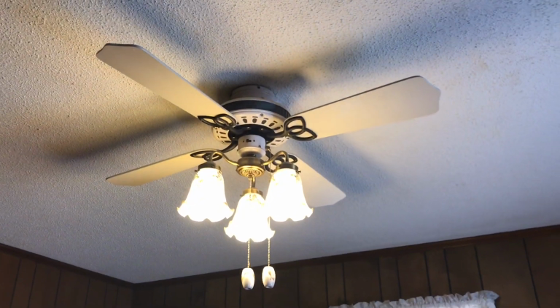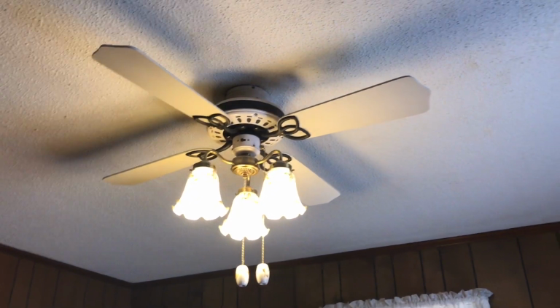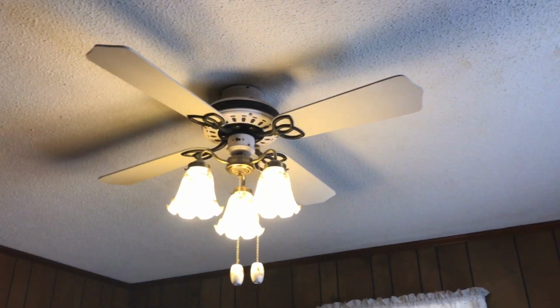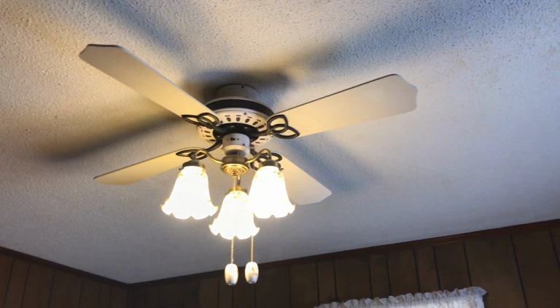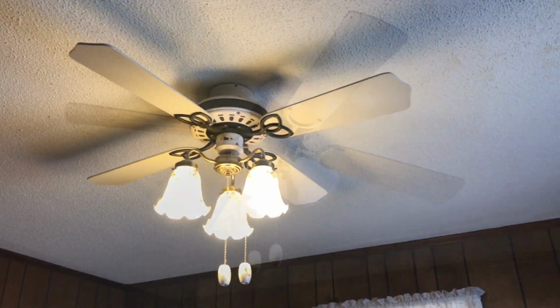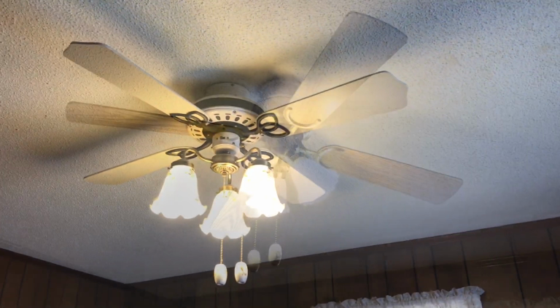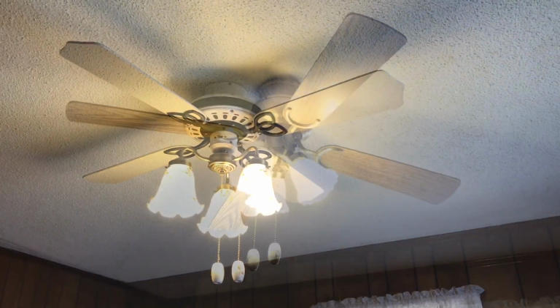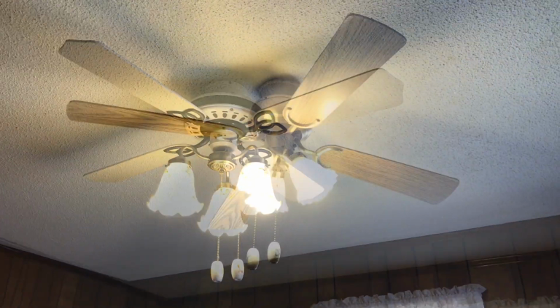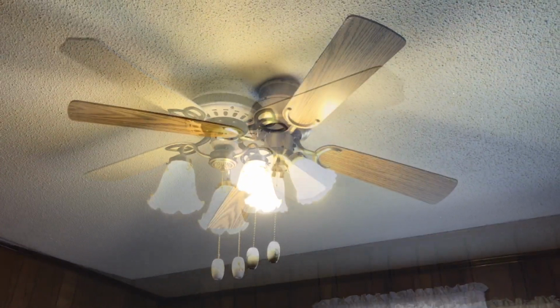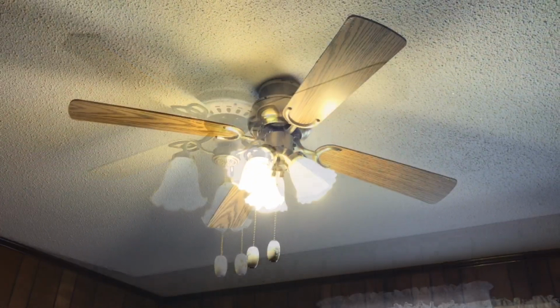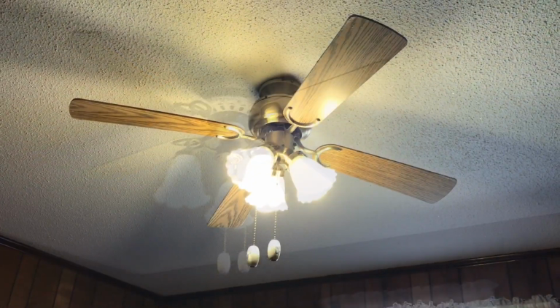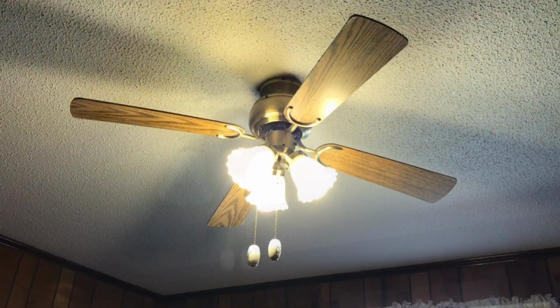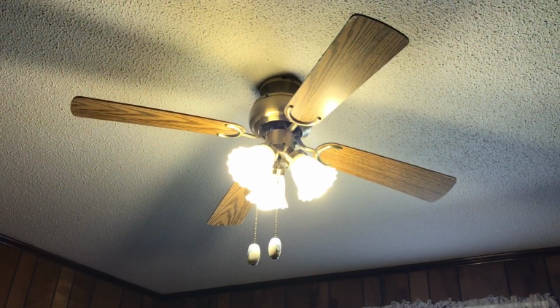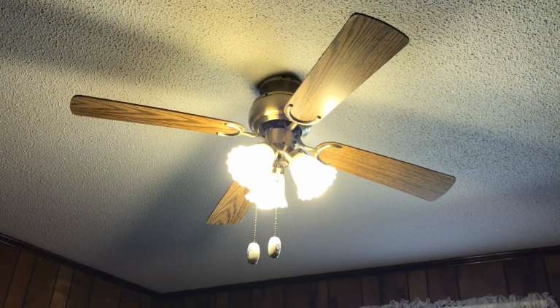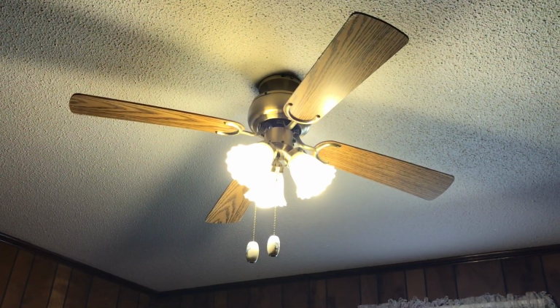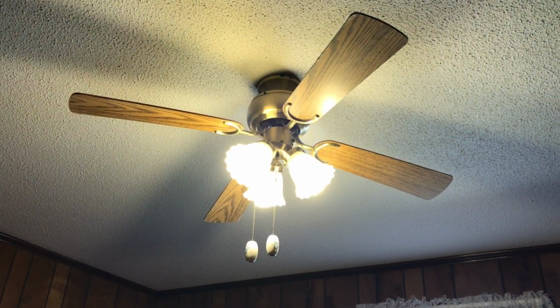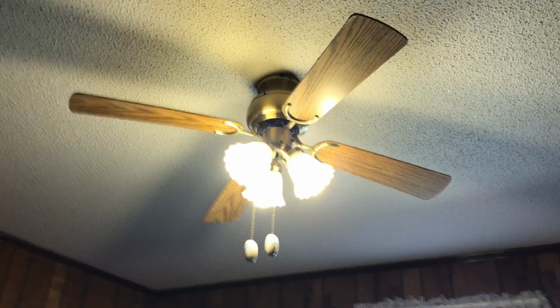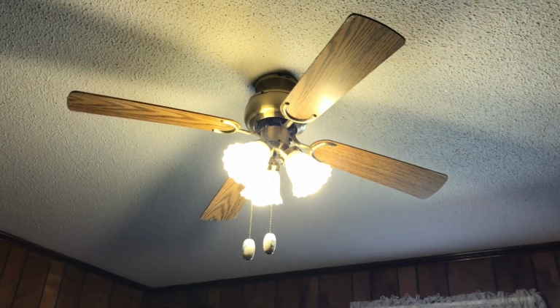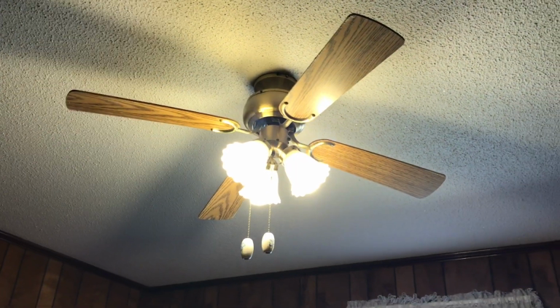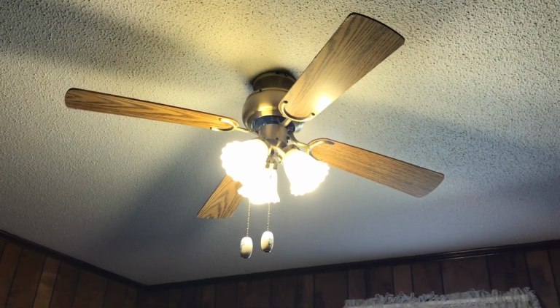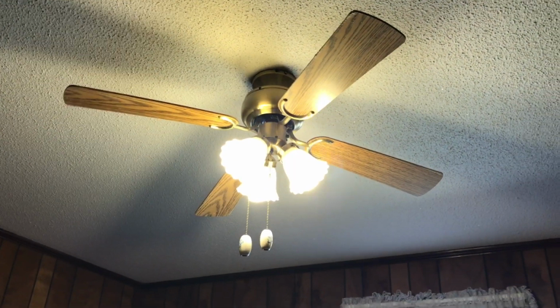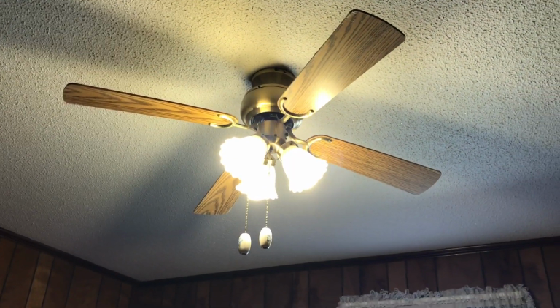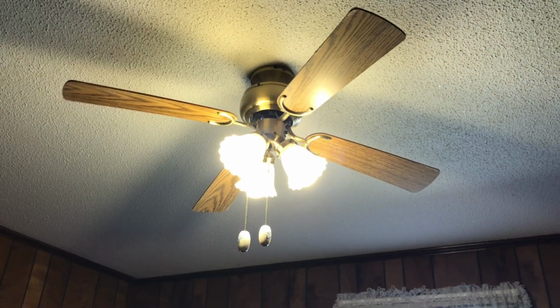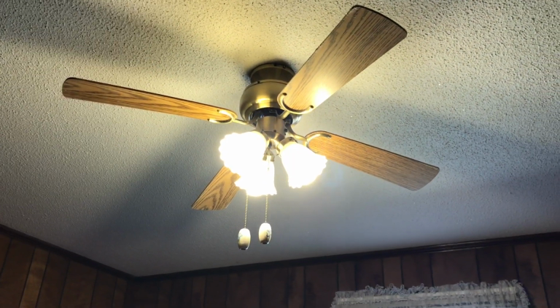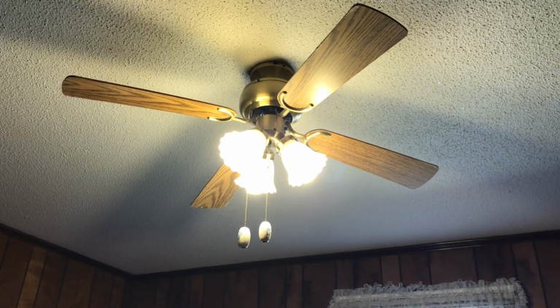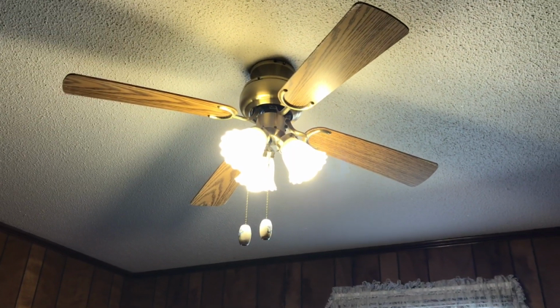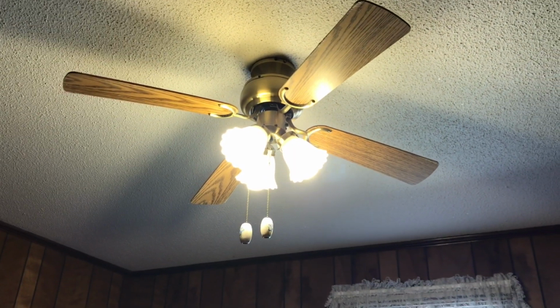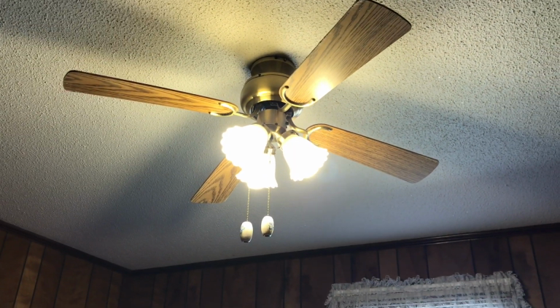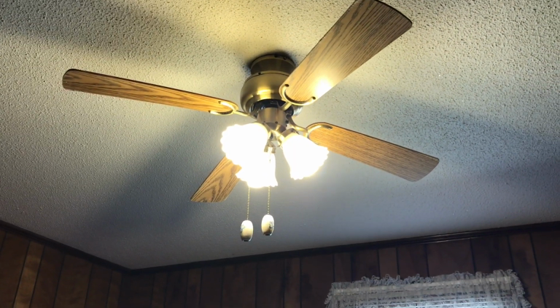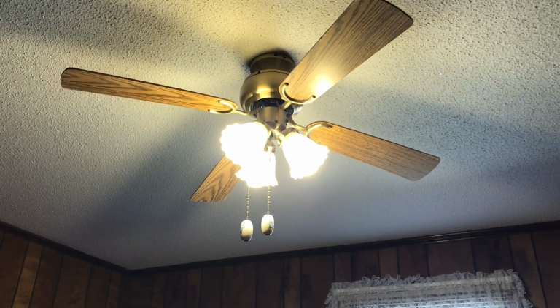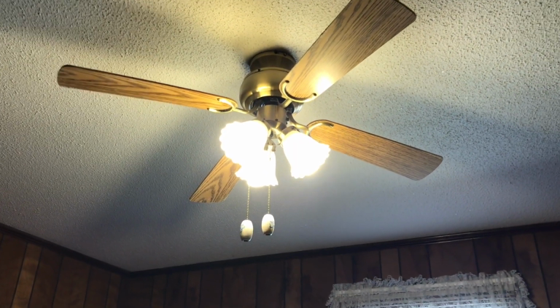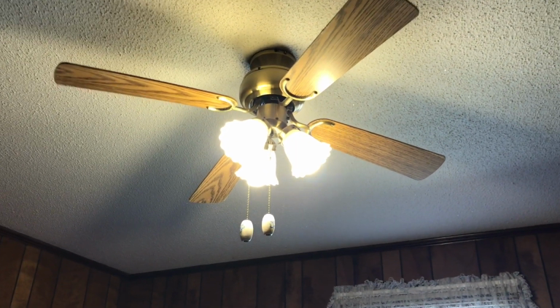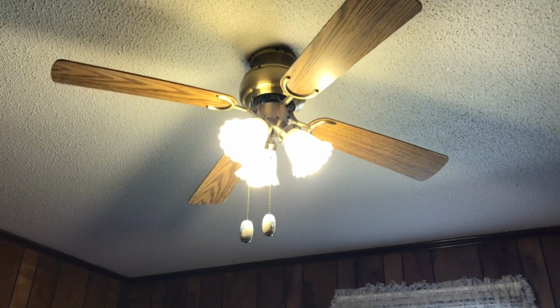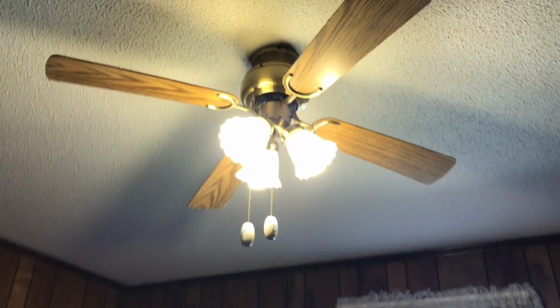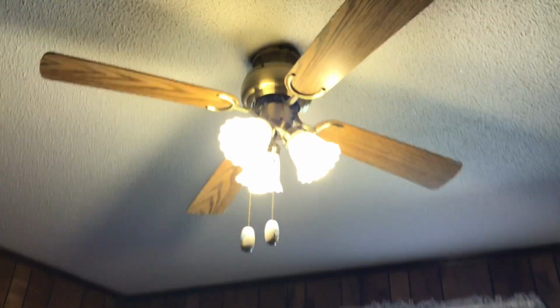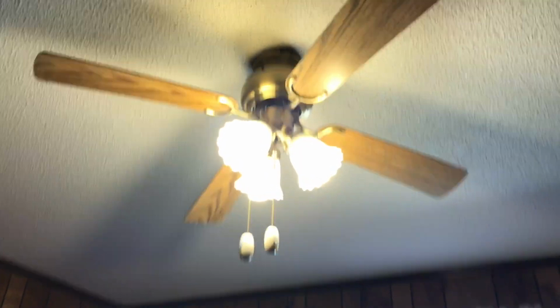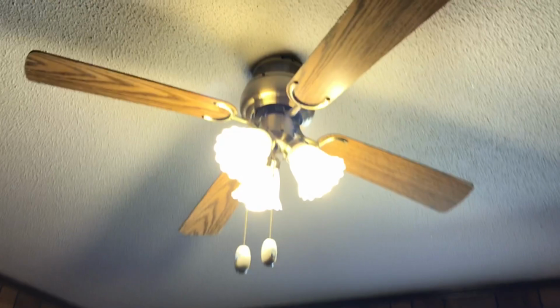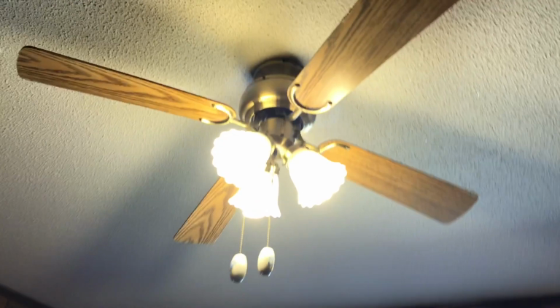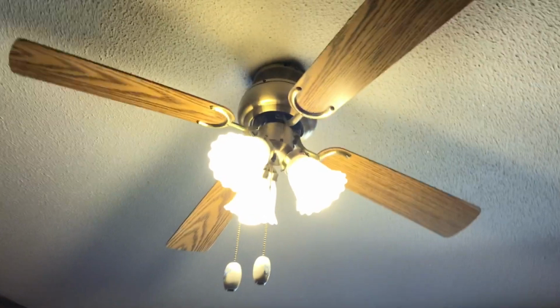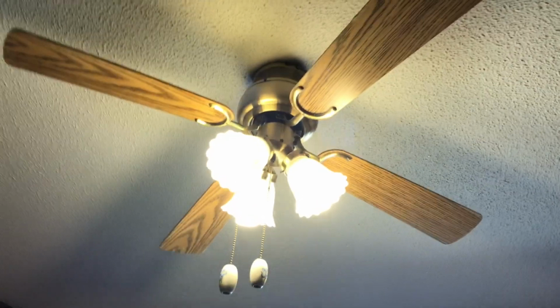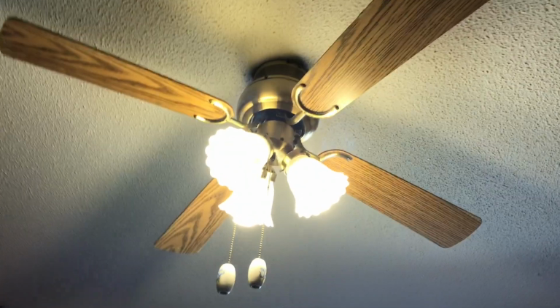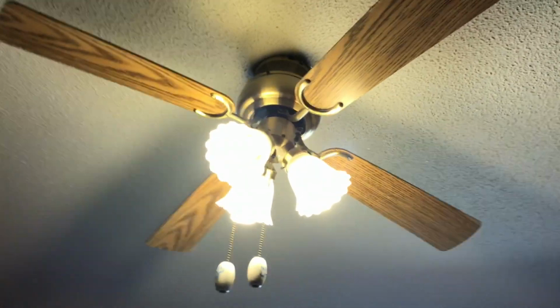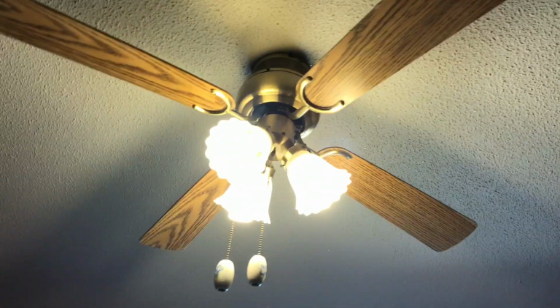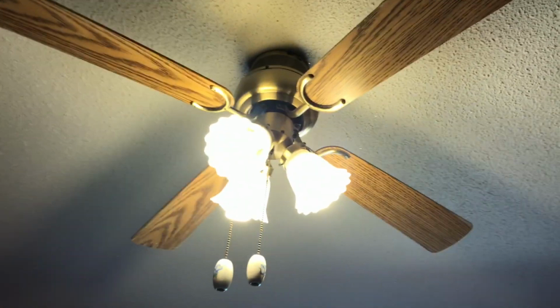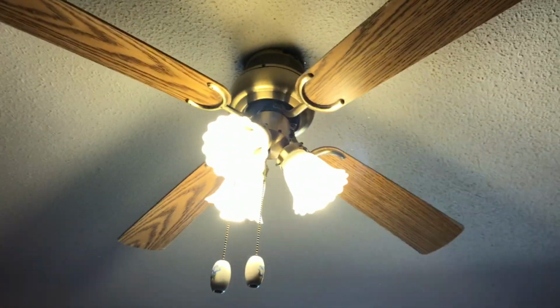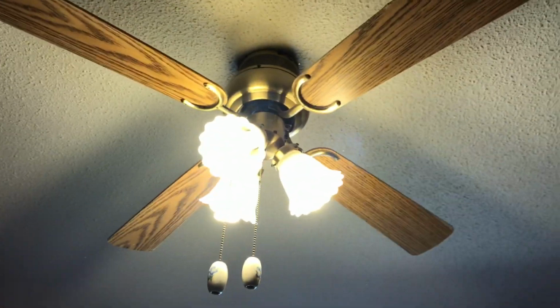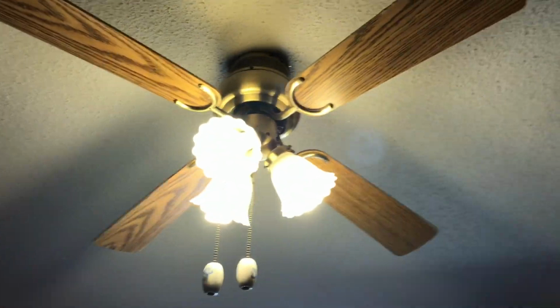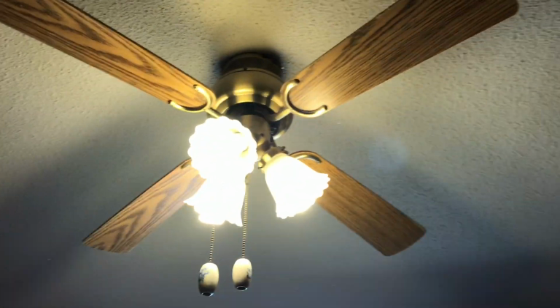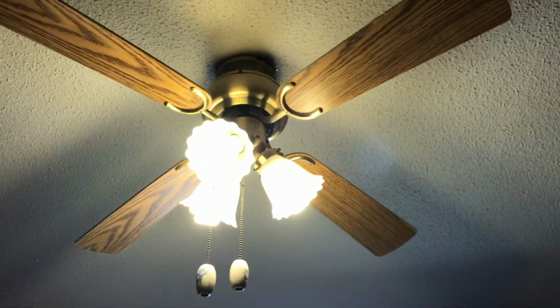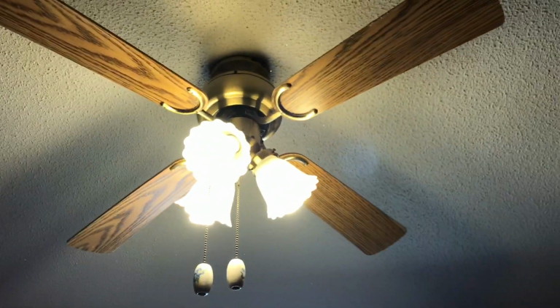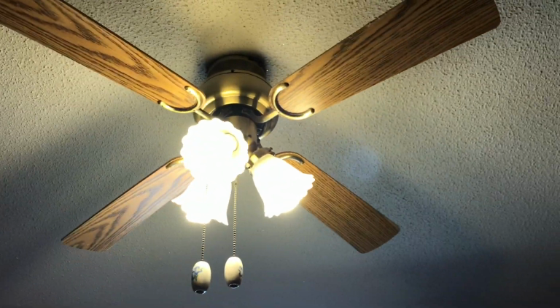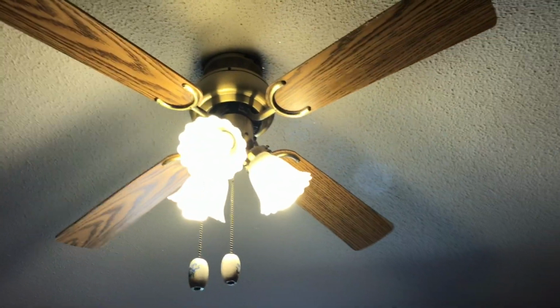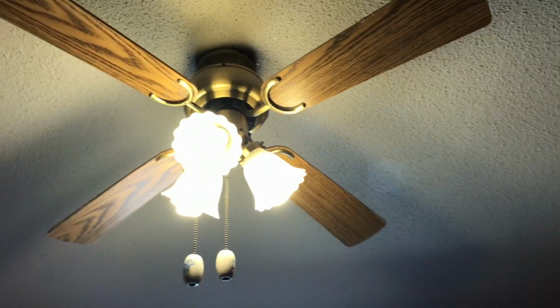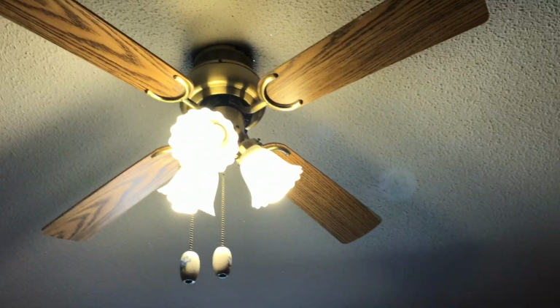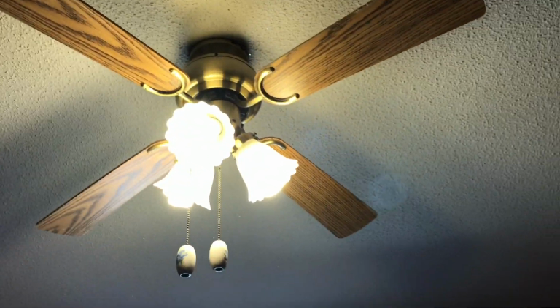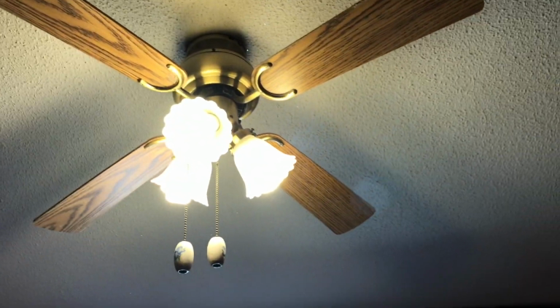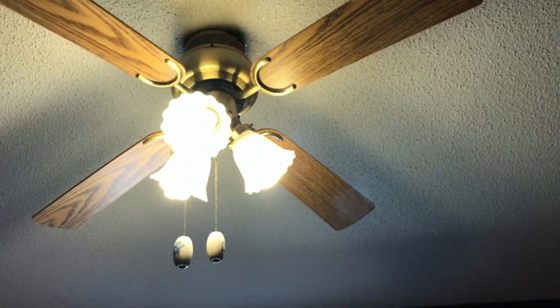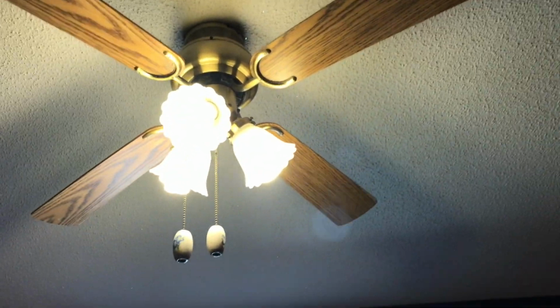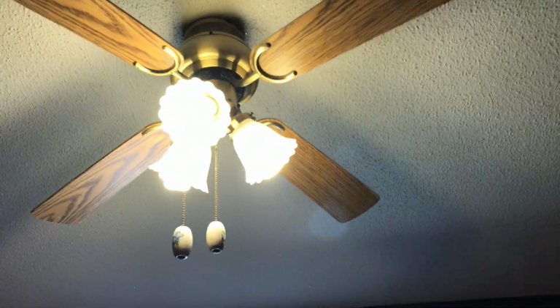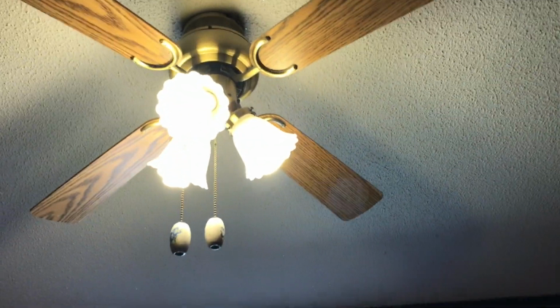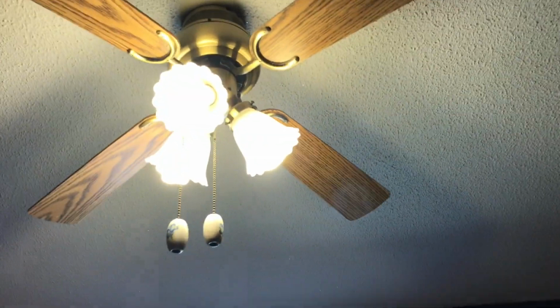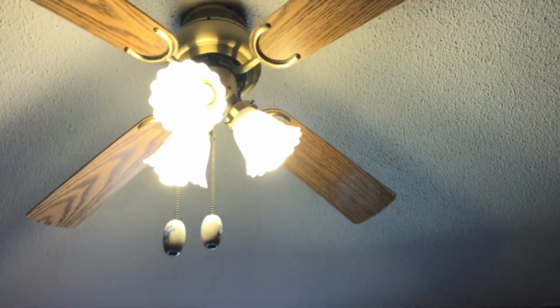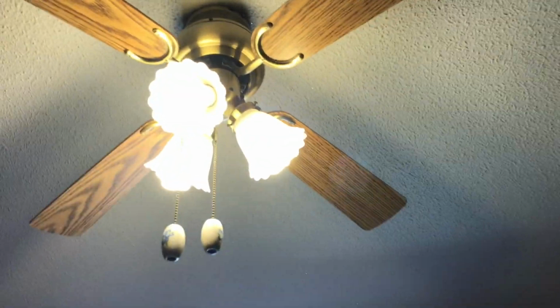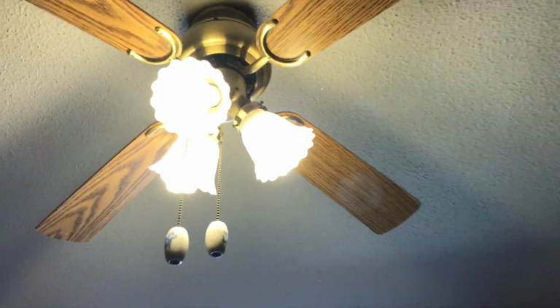All right, in the other bedroom we've got this Home Trends fan in antique brass.